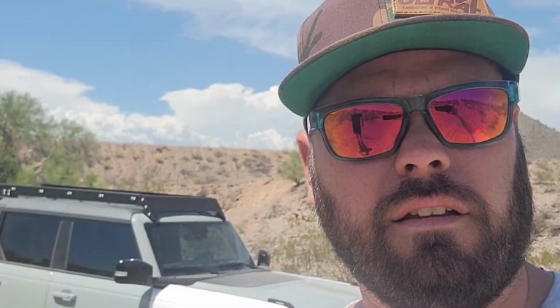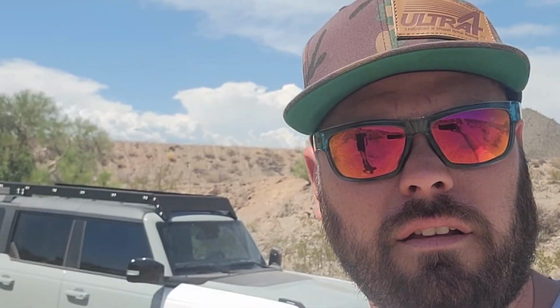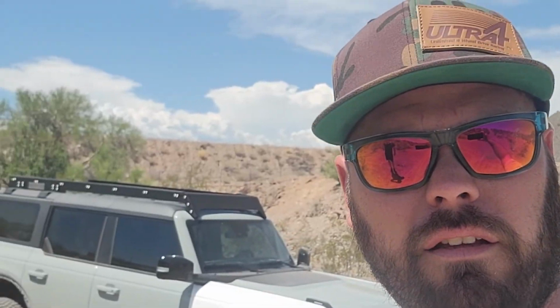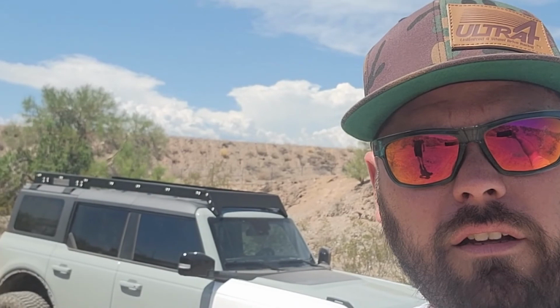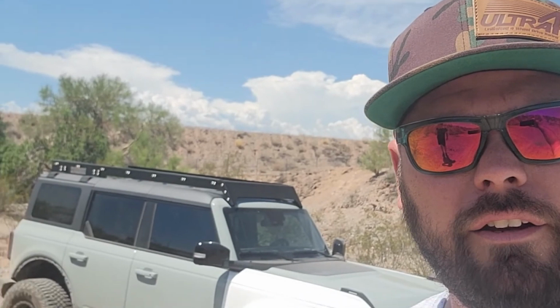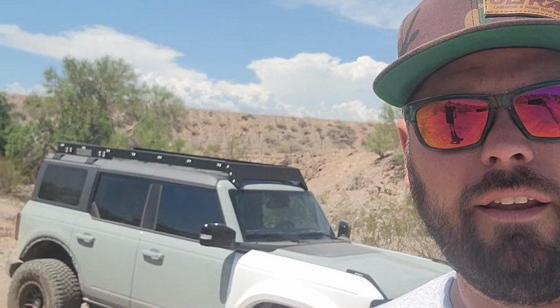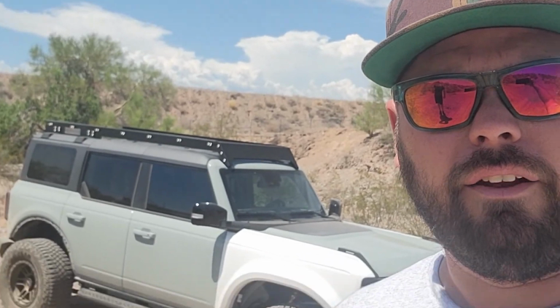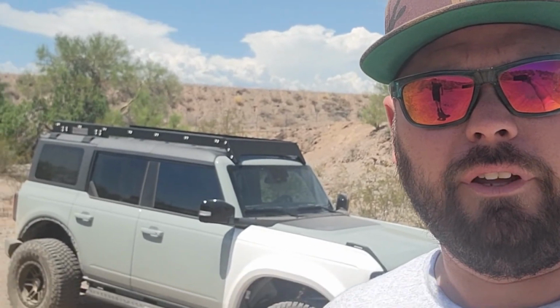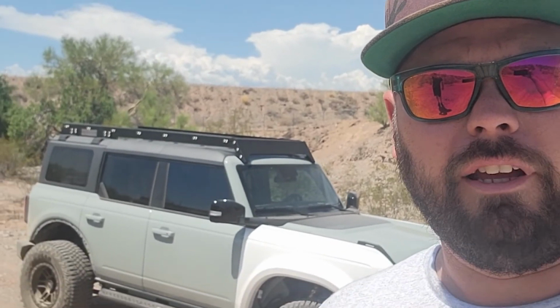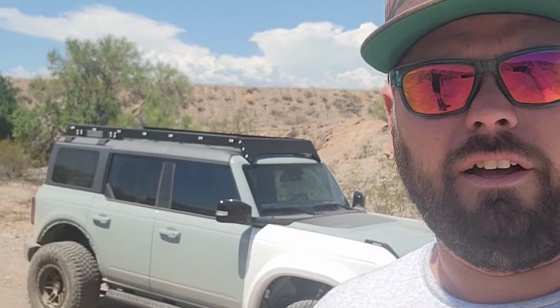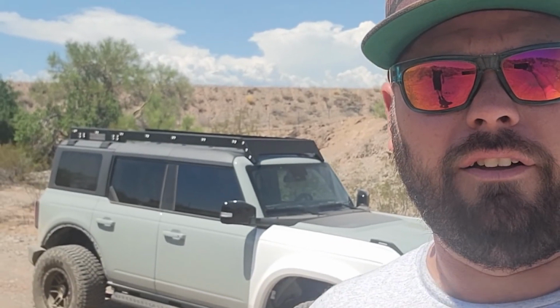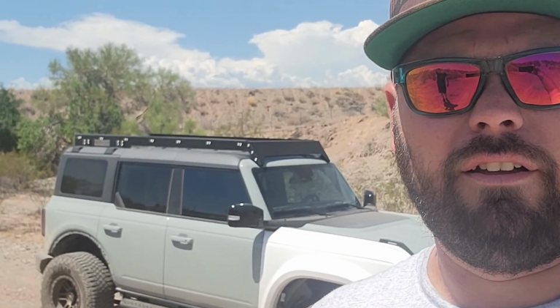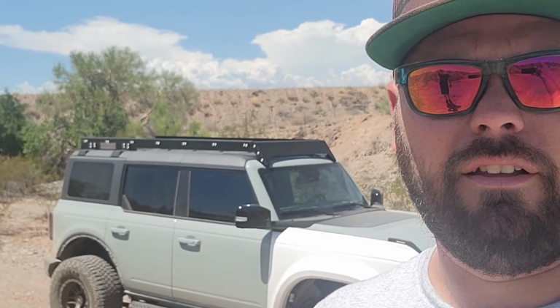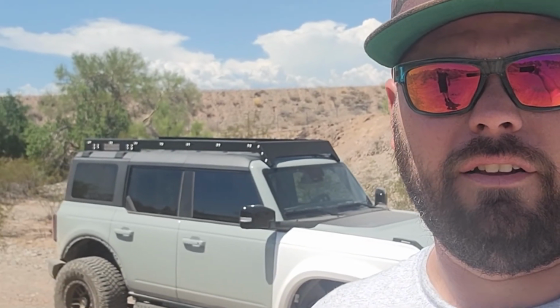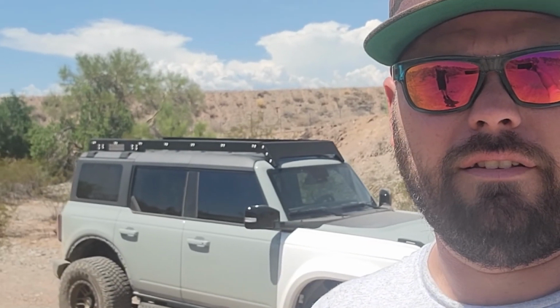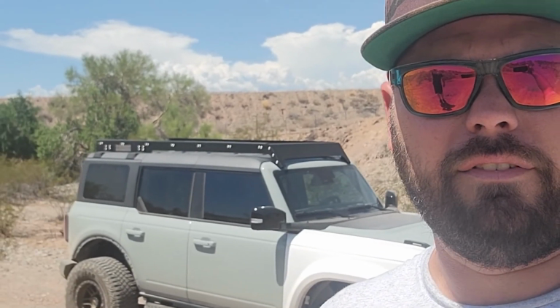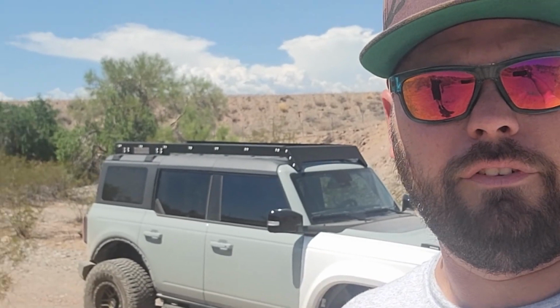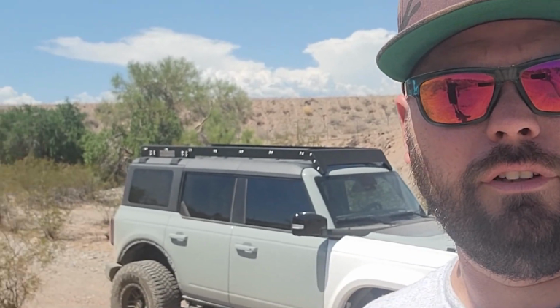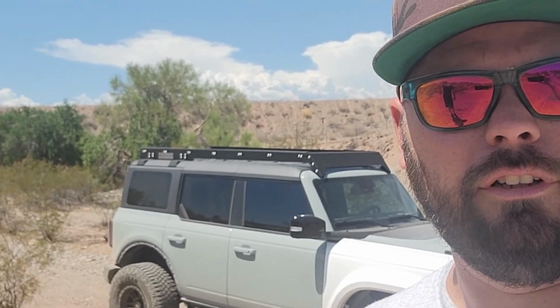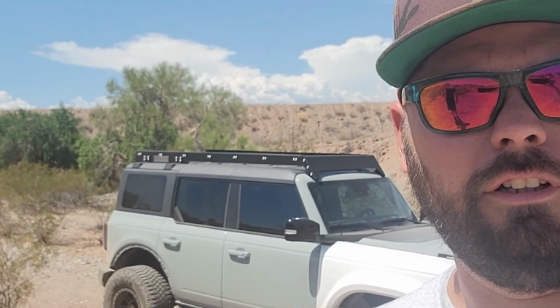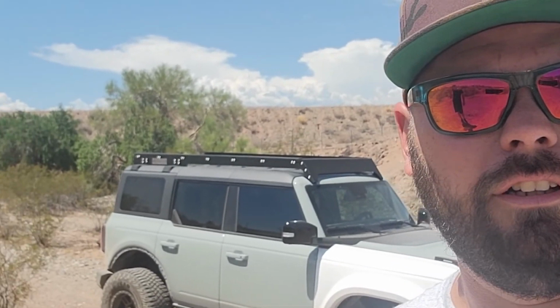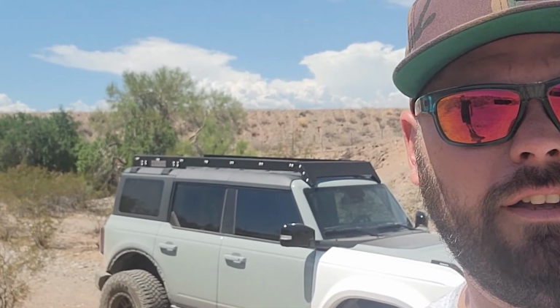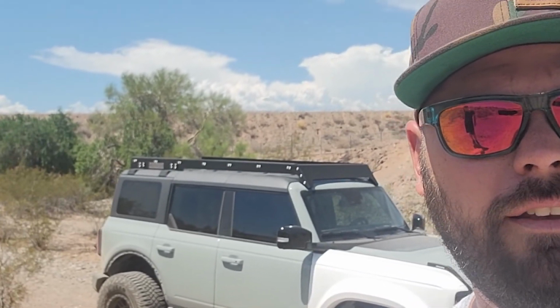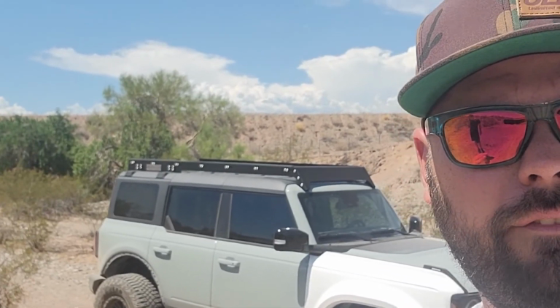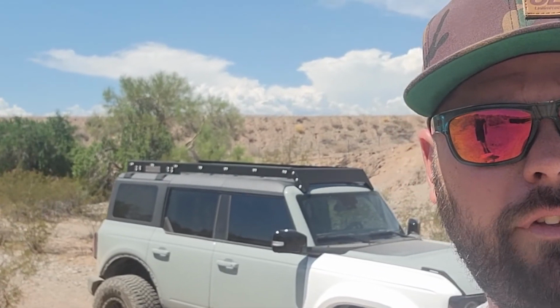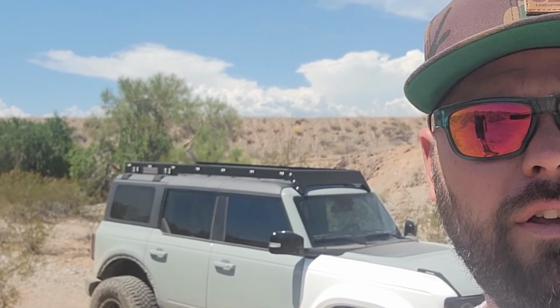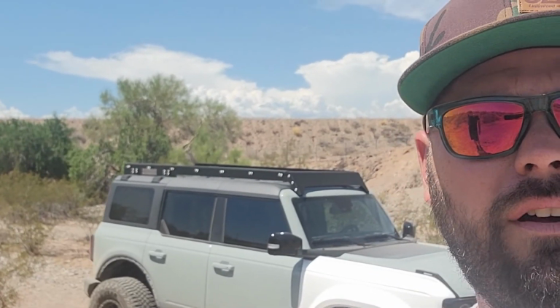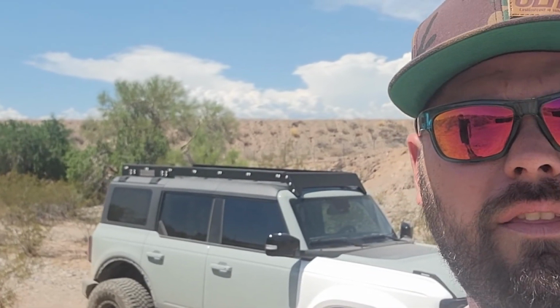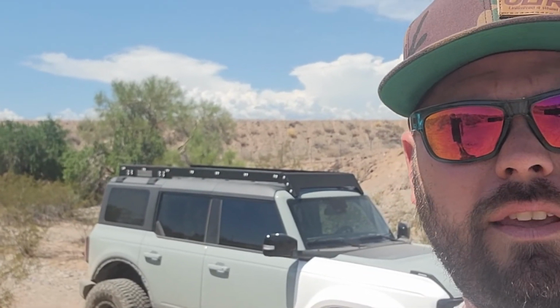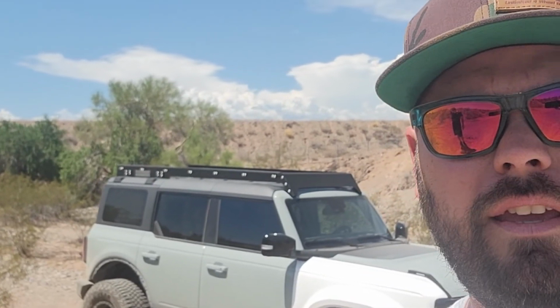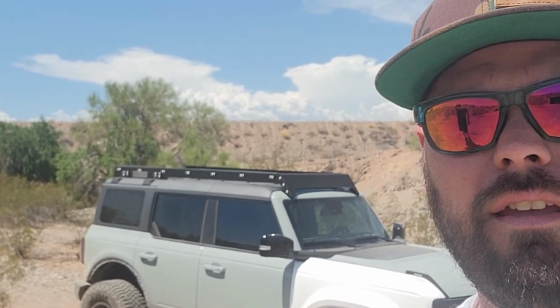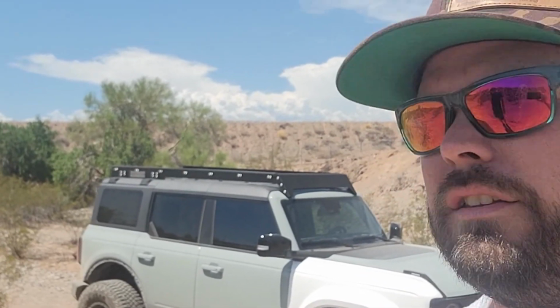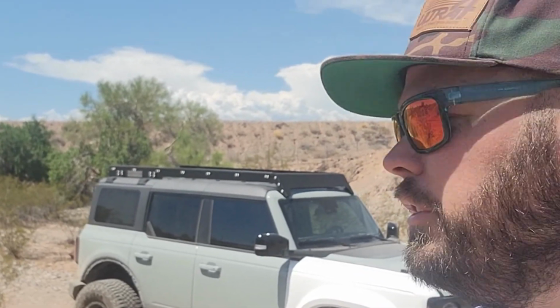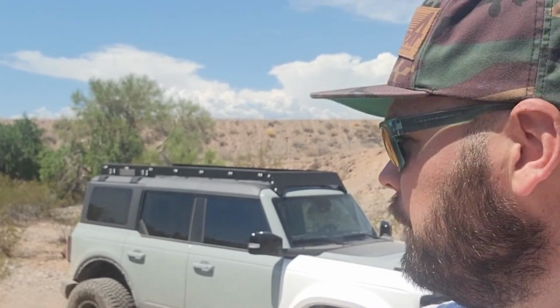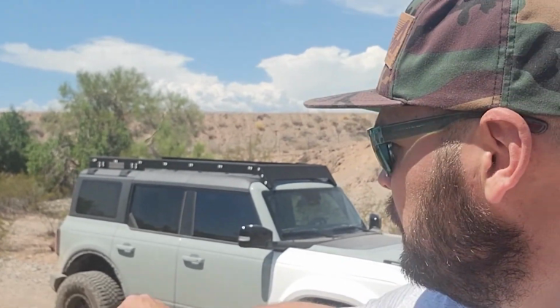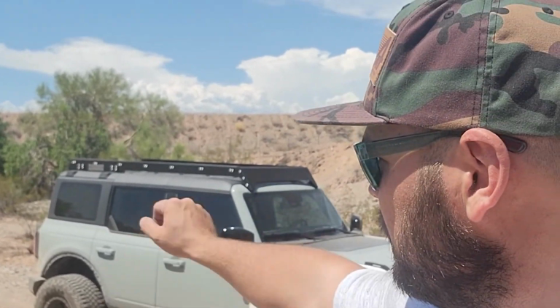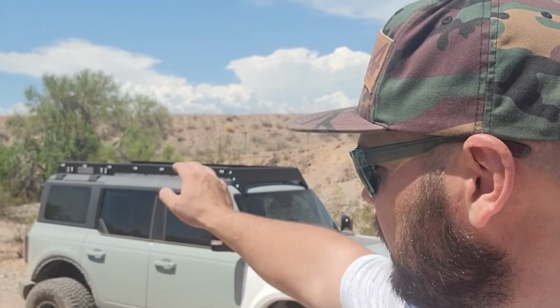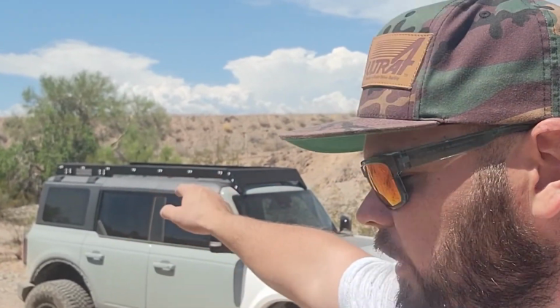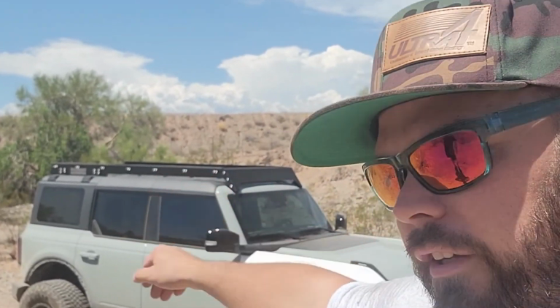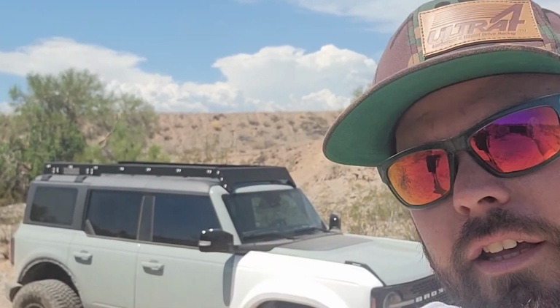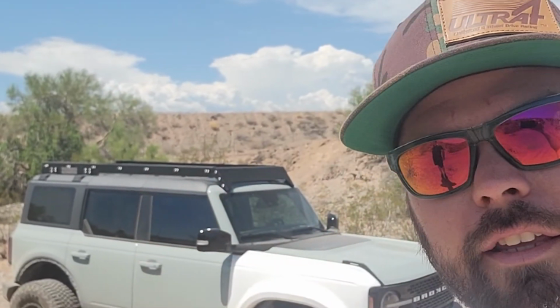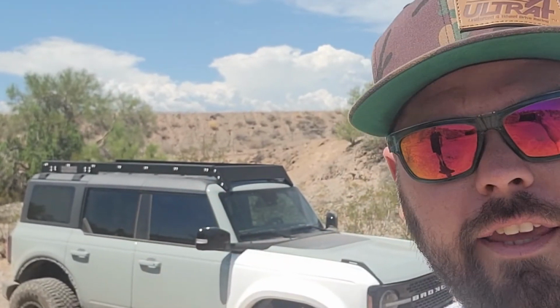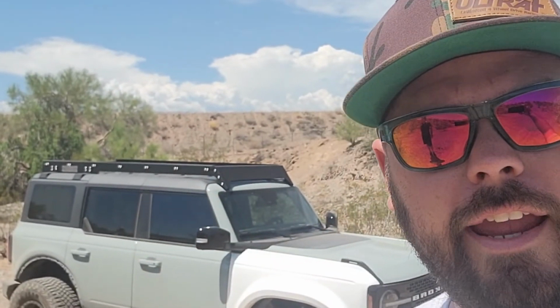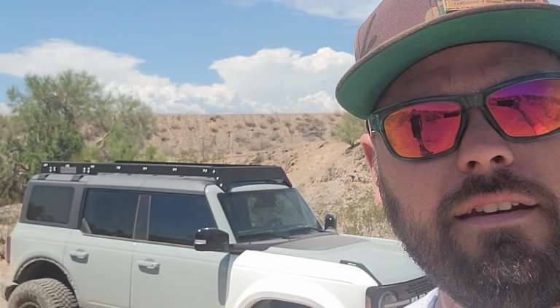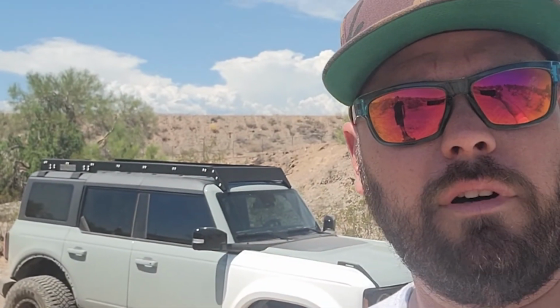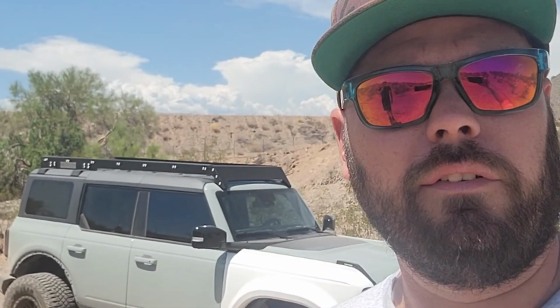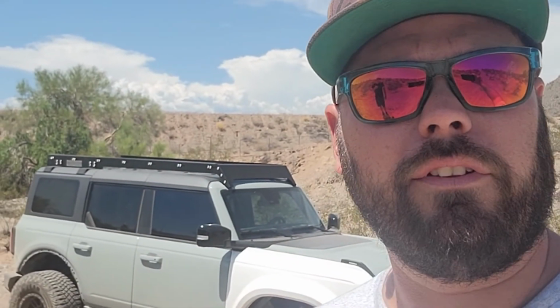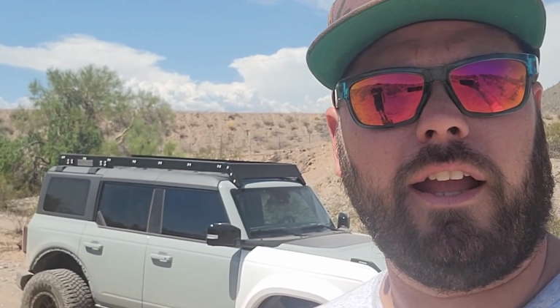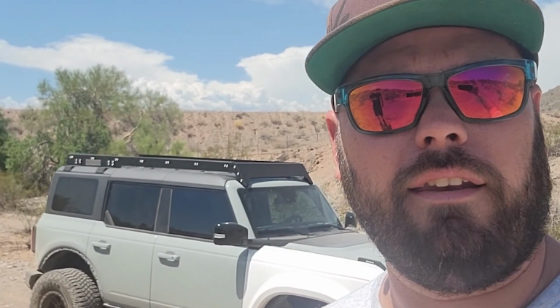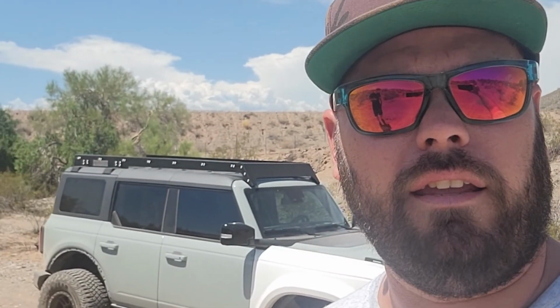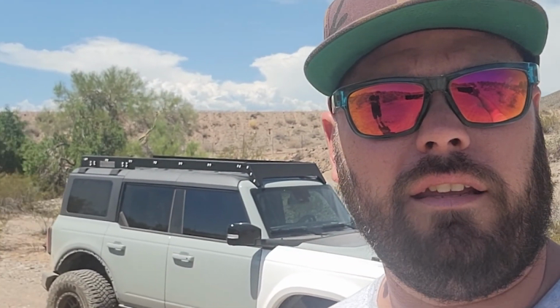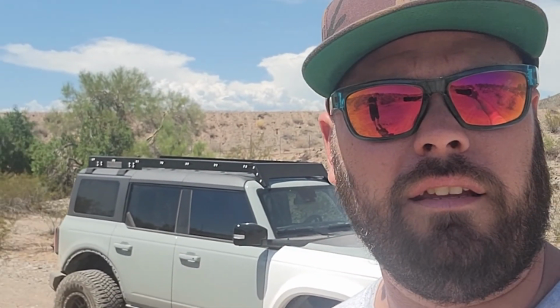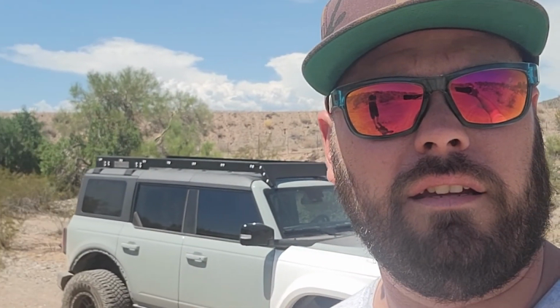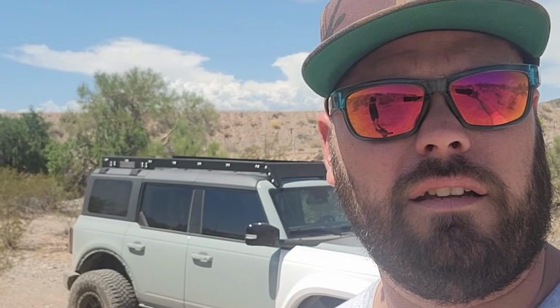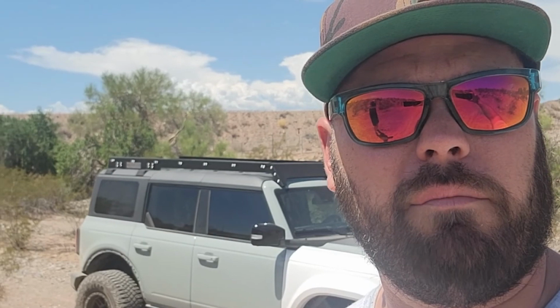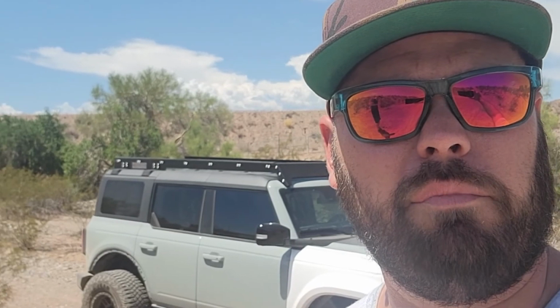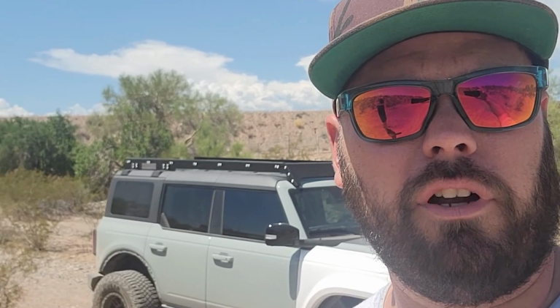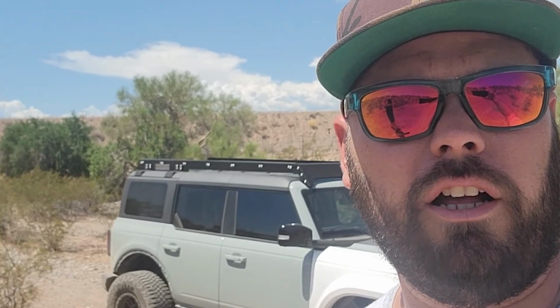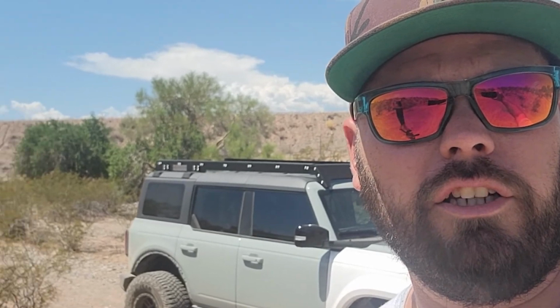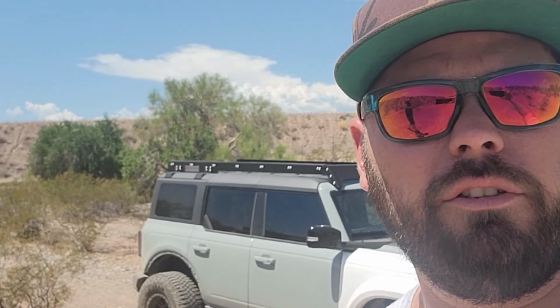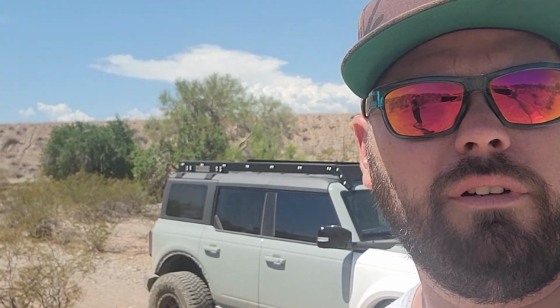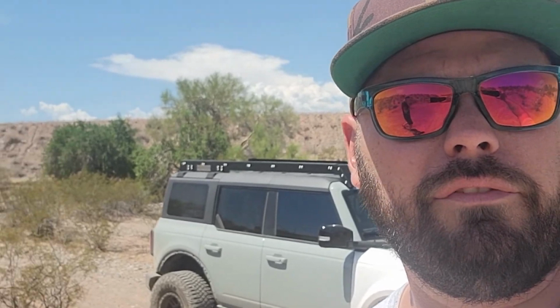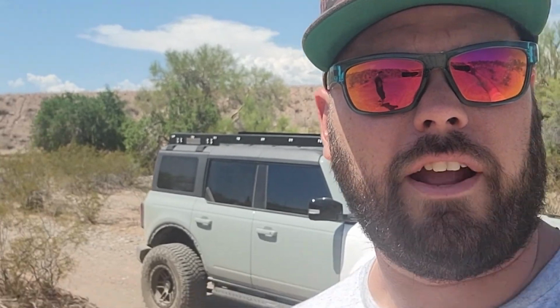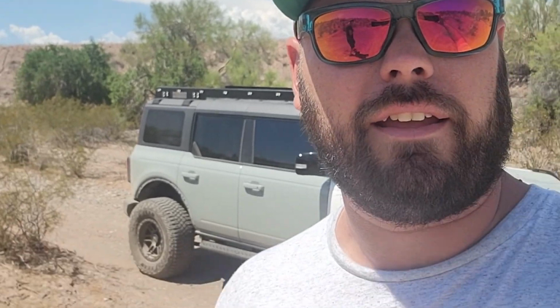All right, there we go. There's a full video on the new Keenum Overlanding Bronco roof rack.